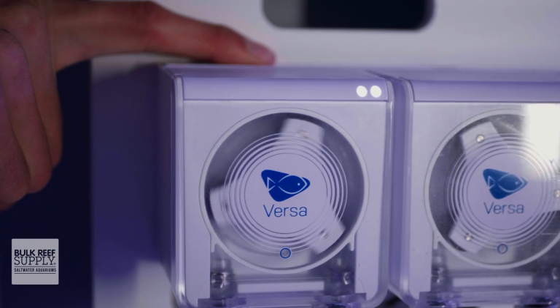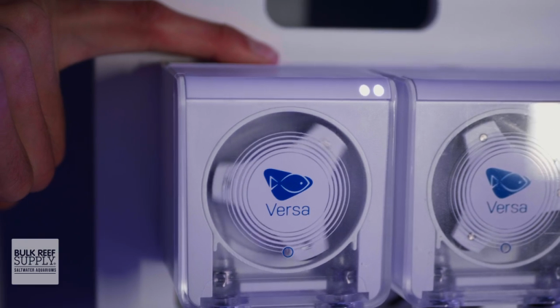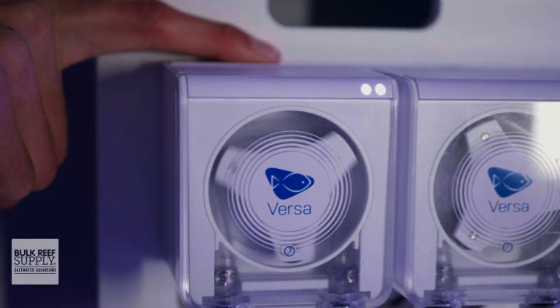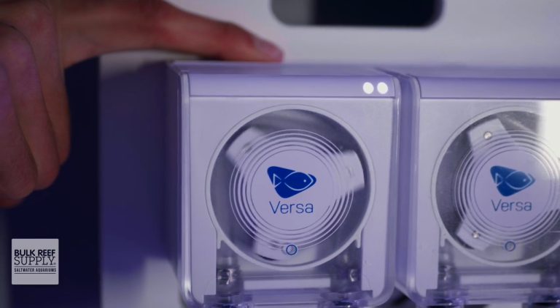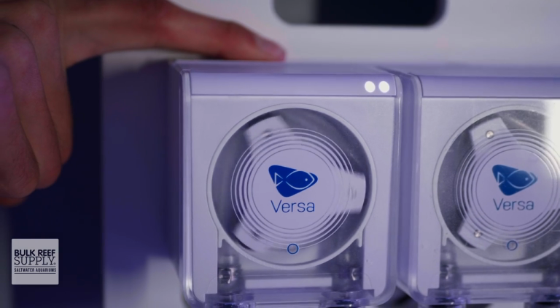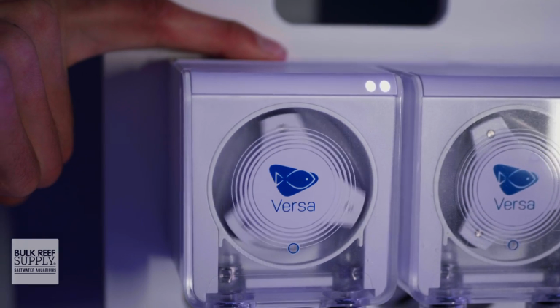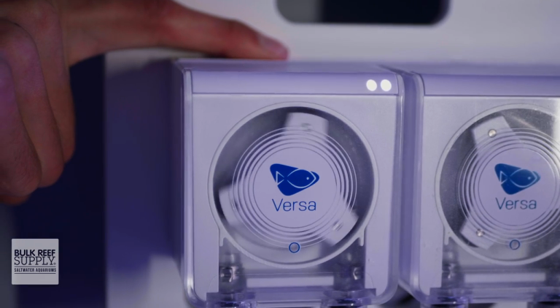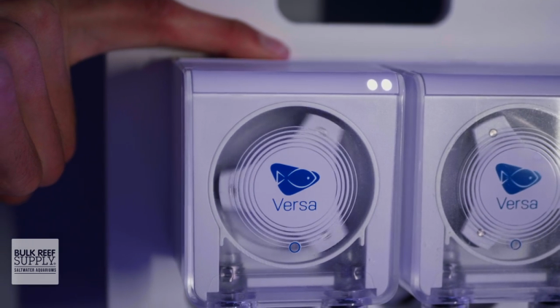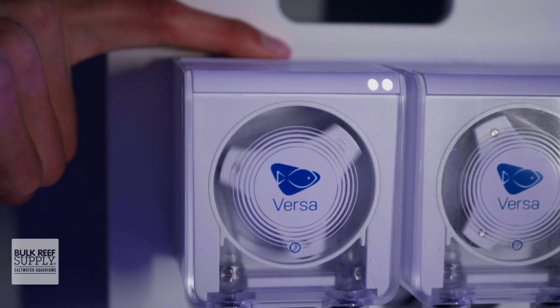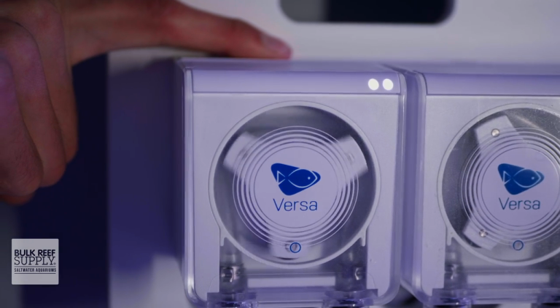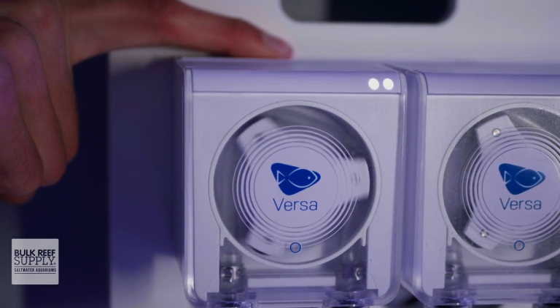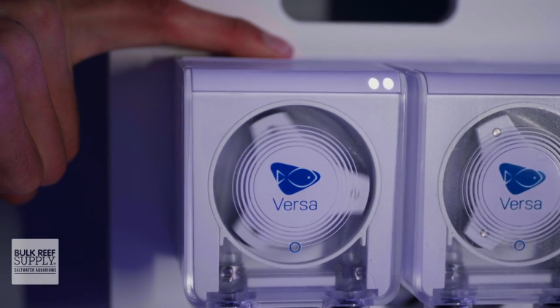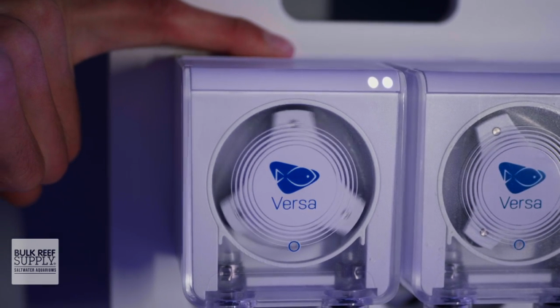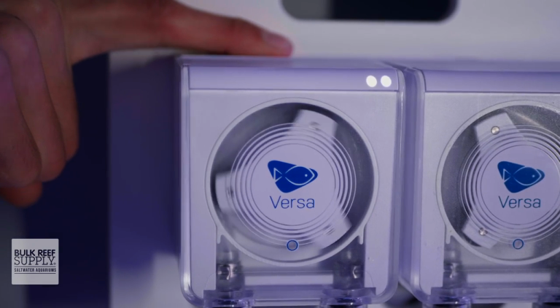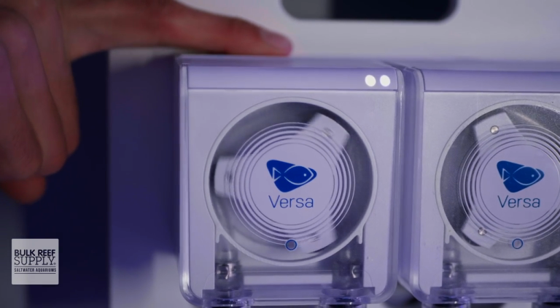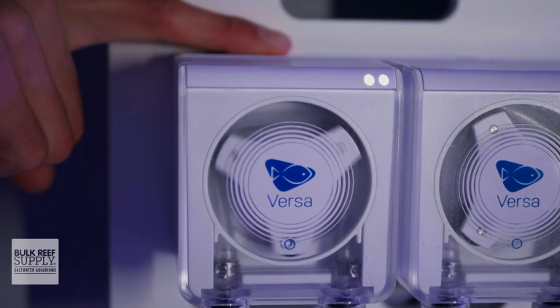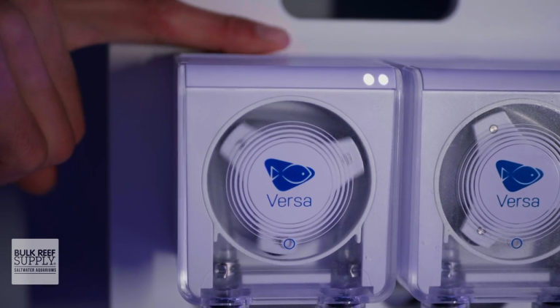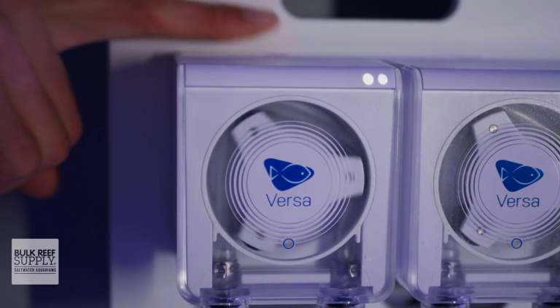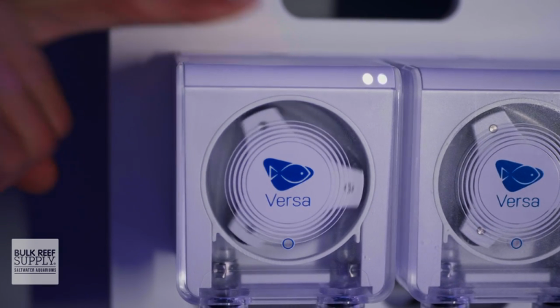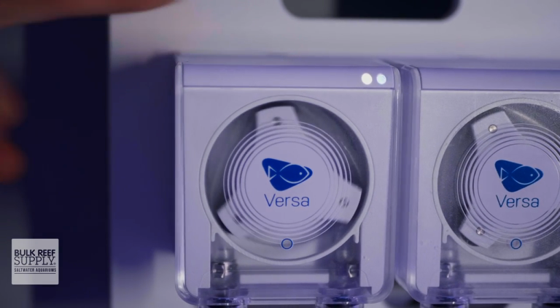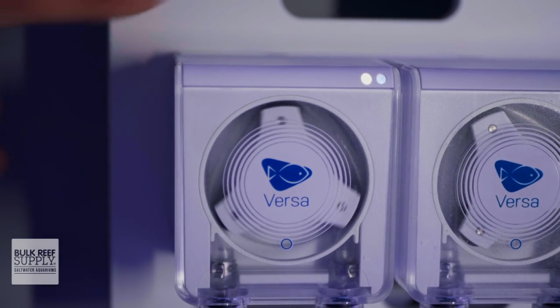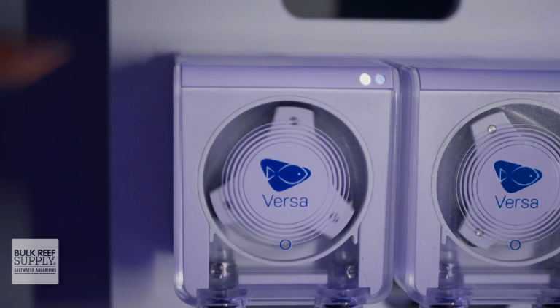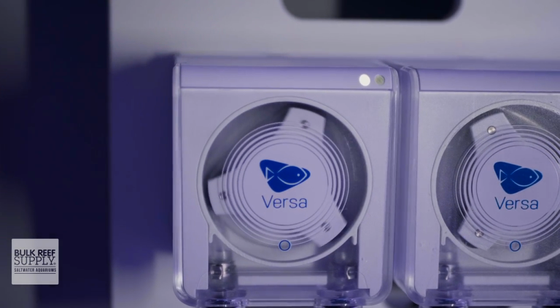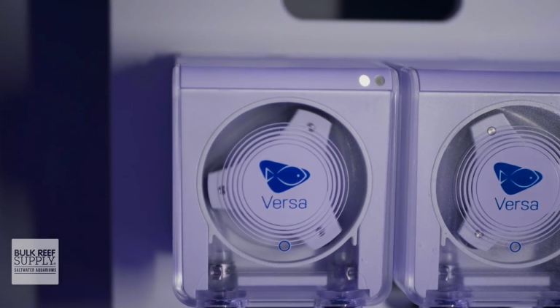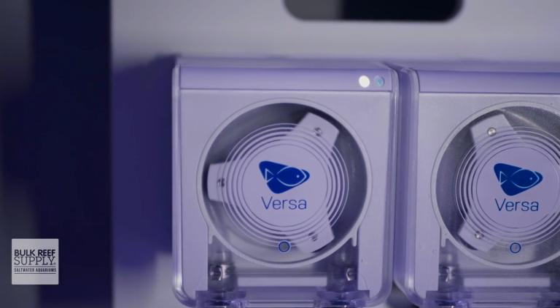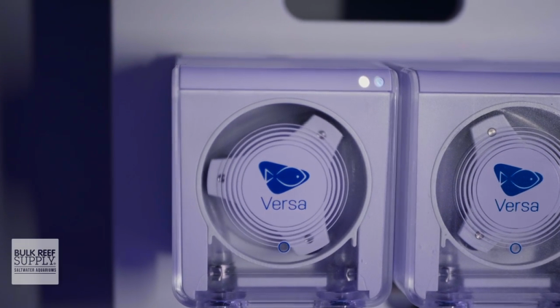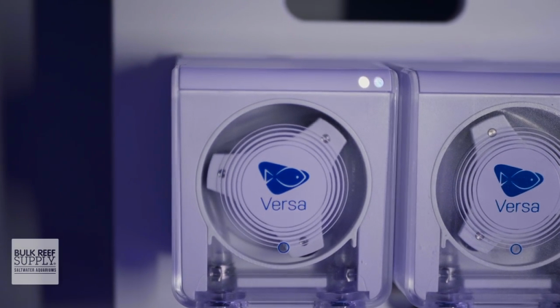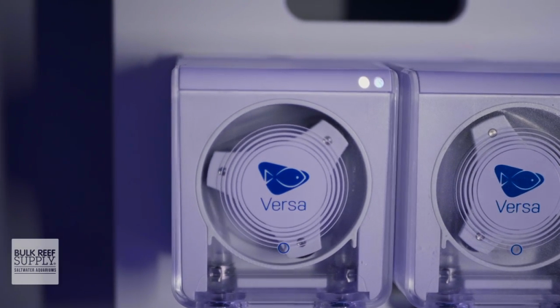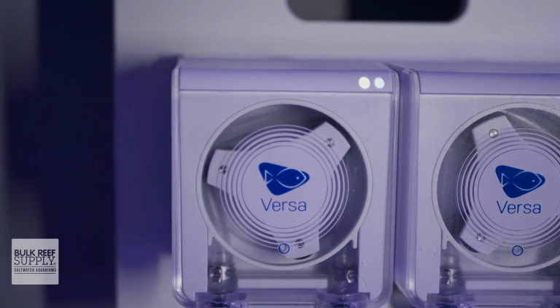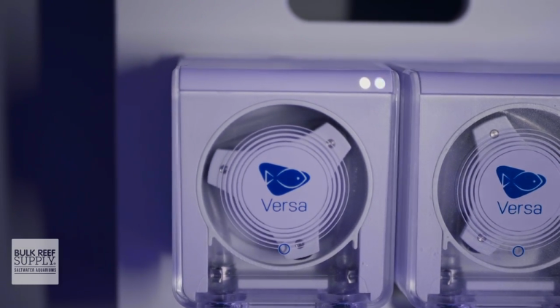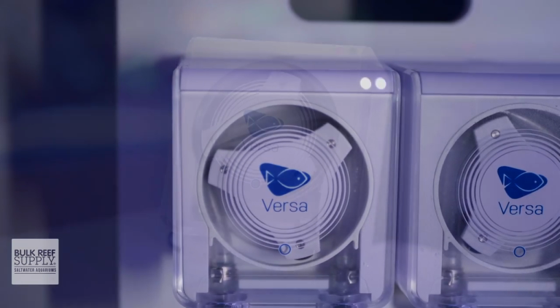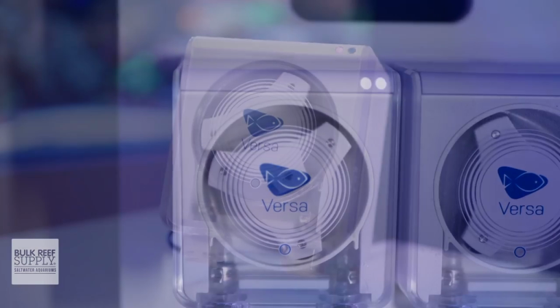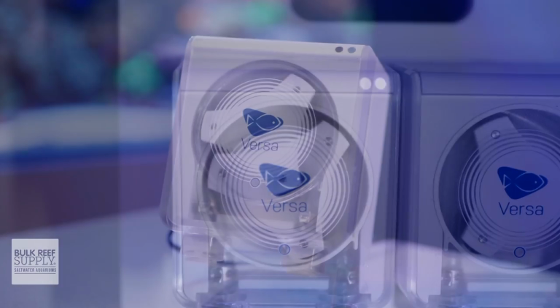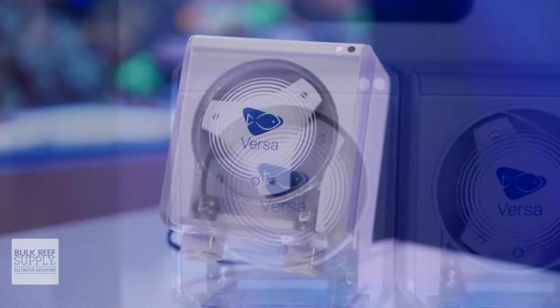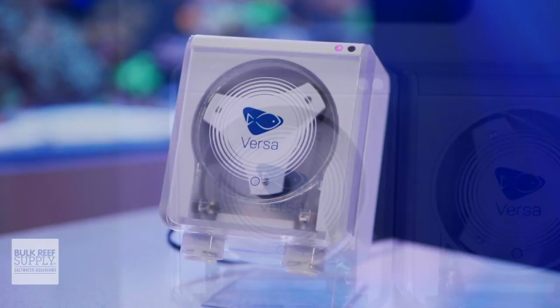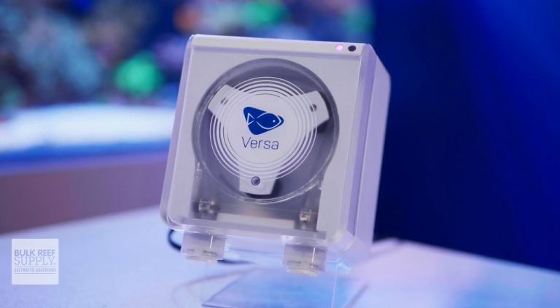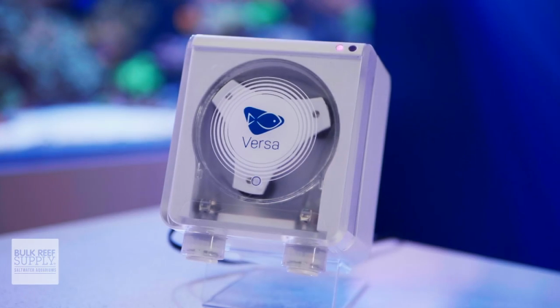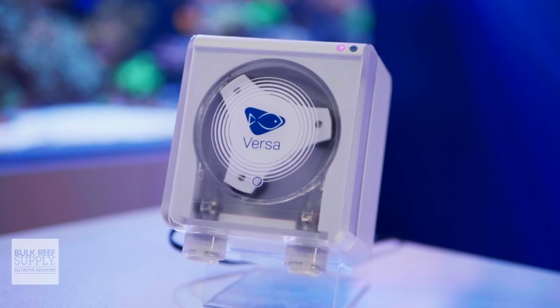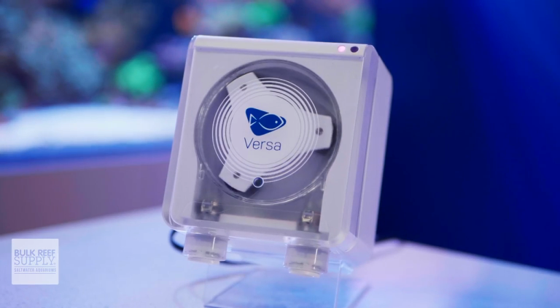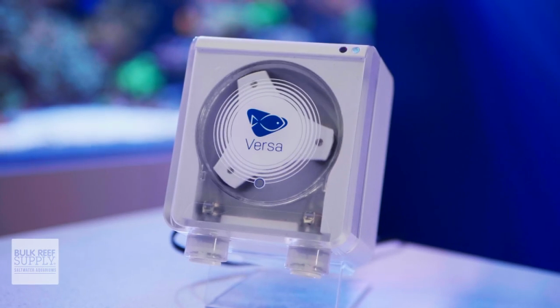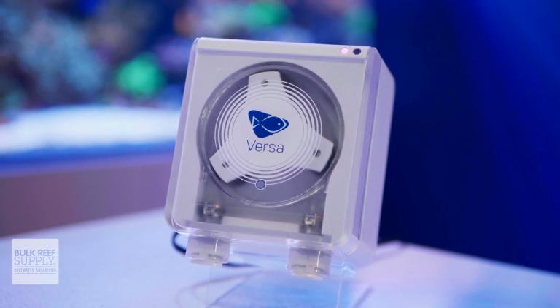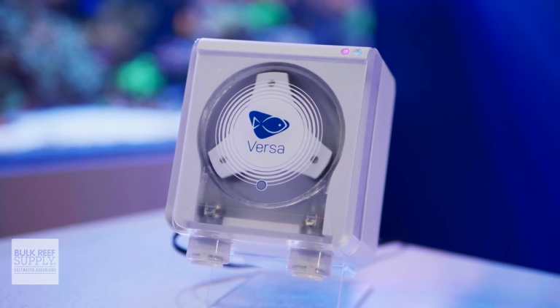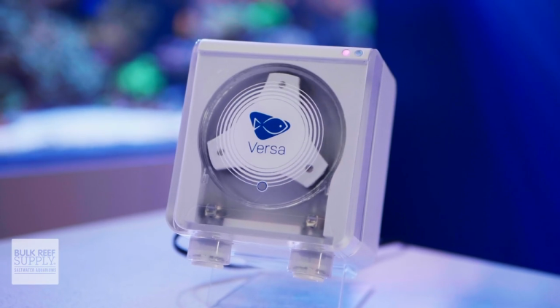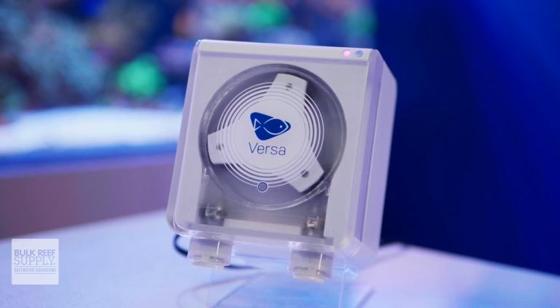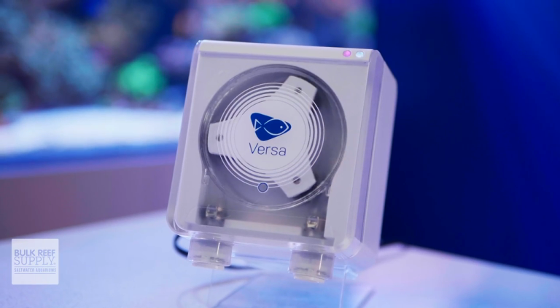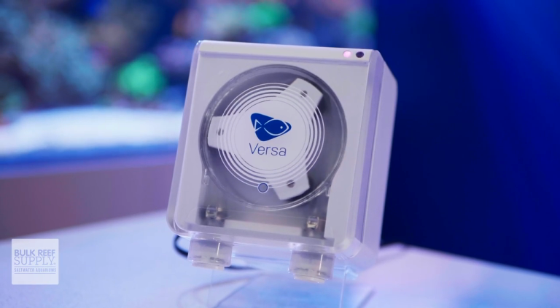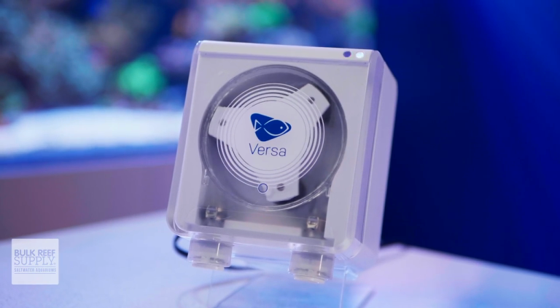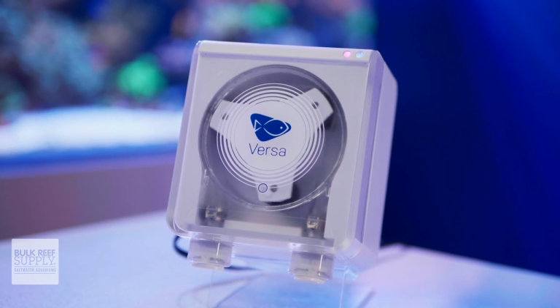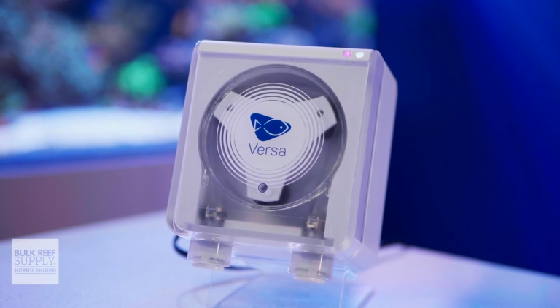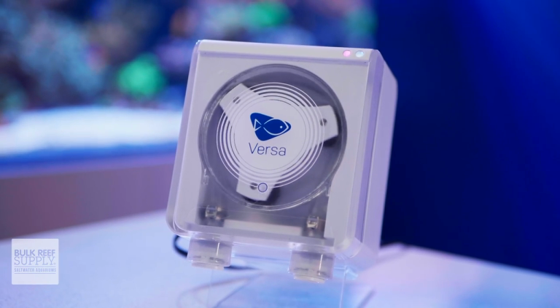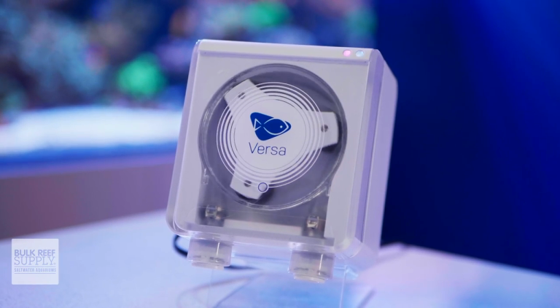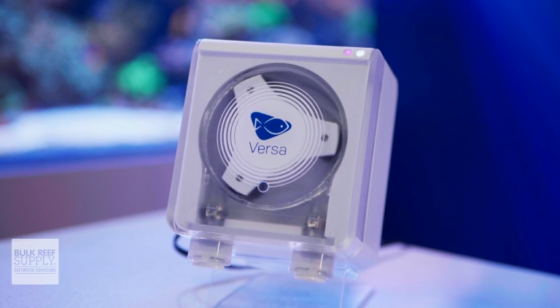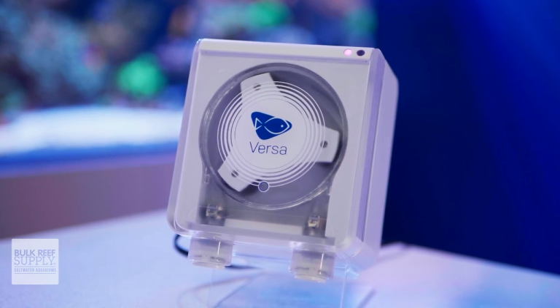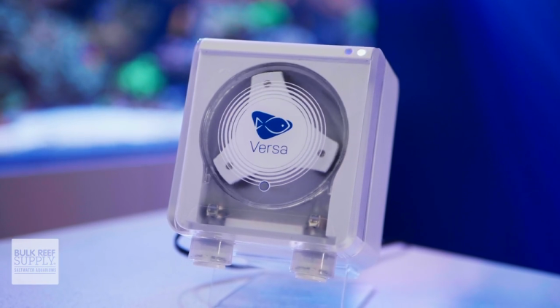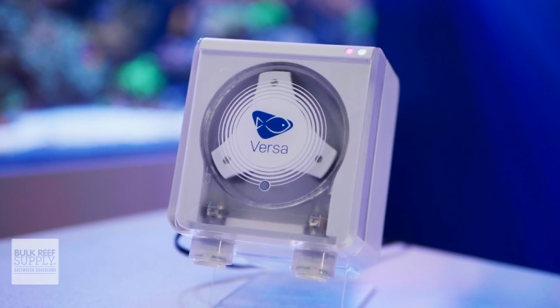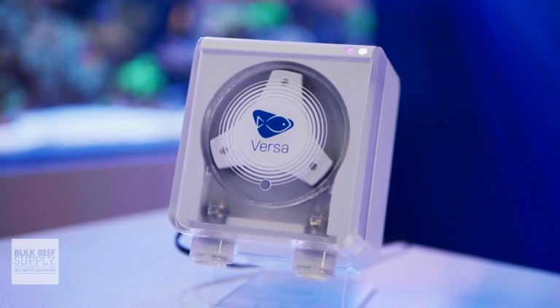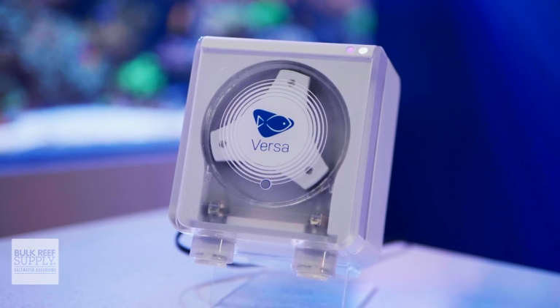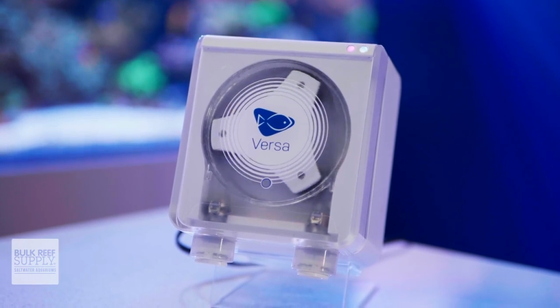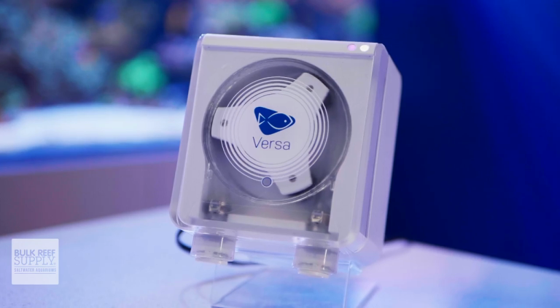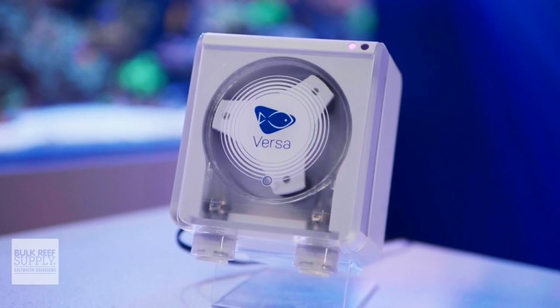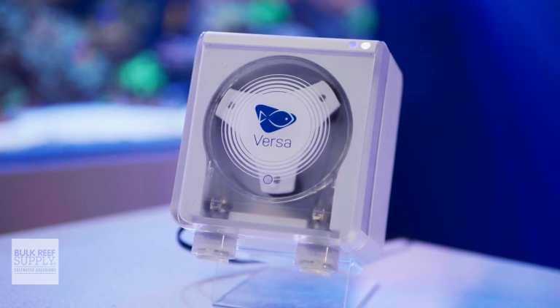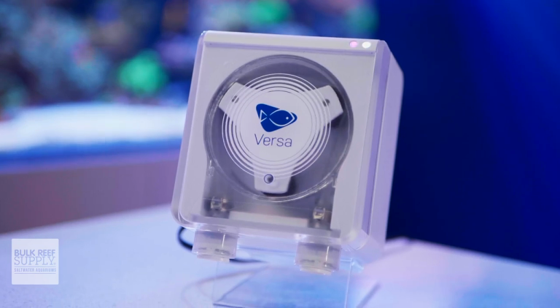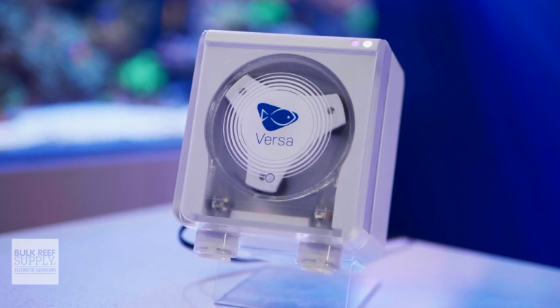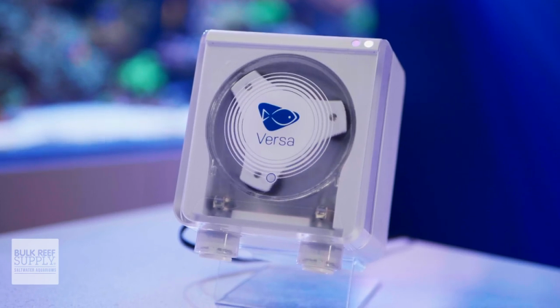More importantly, the Versa pumps are quite accurate at 2% or less deviation, and are able to be calibrated to maintain that accuracy.